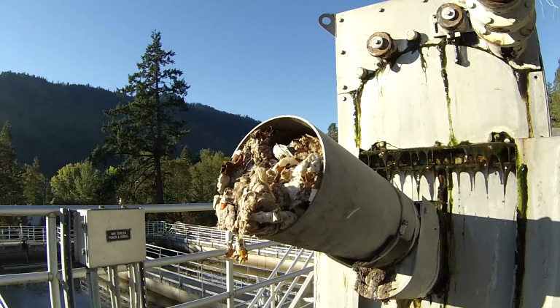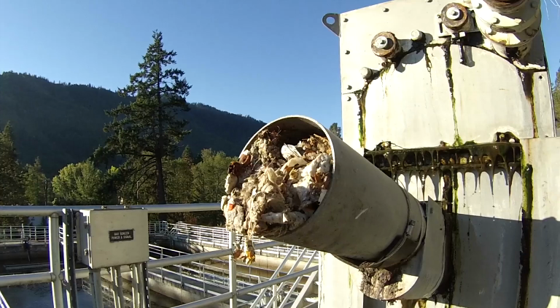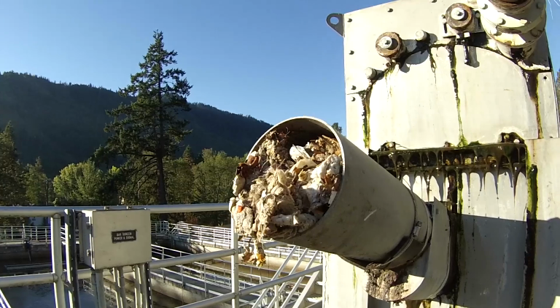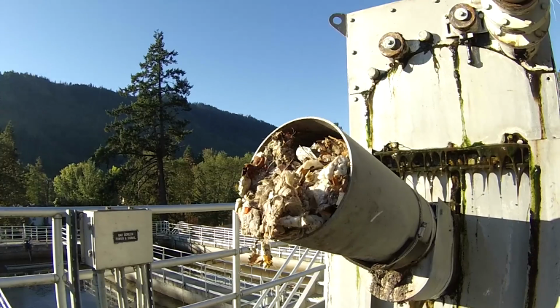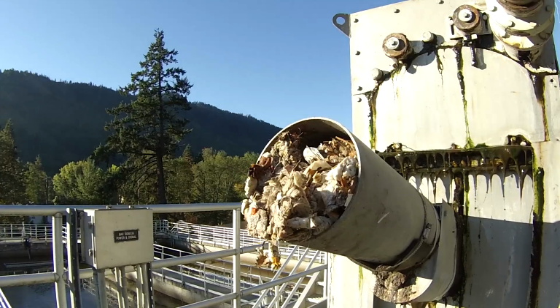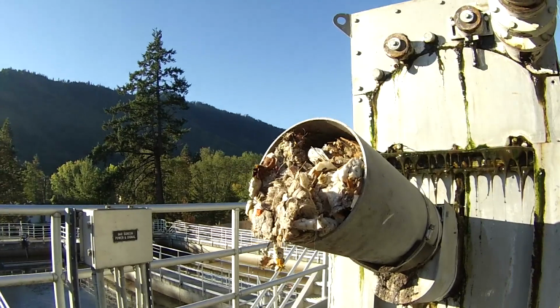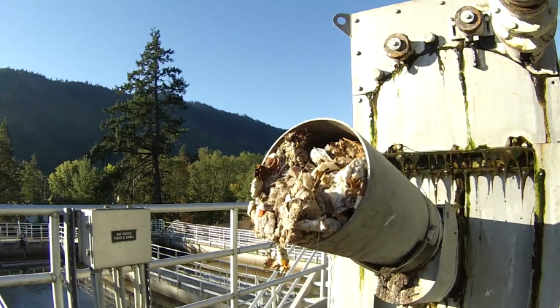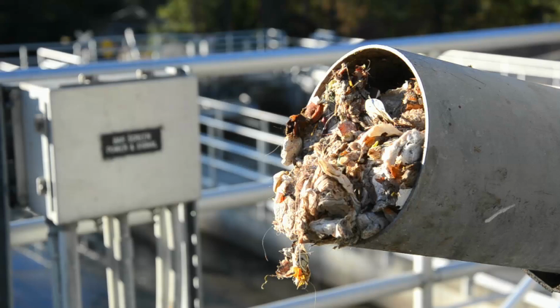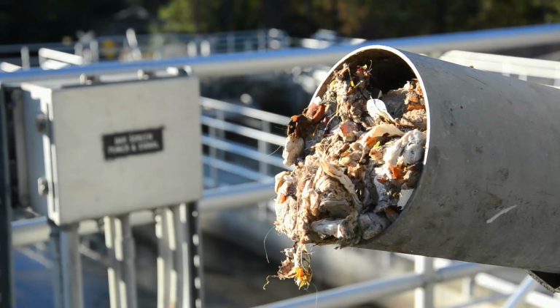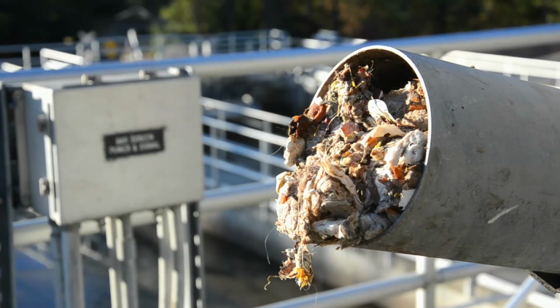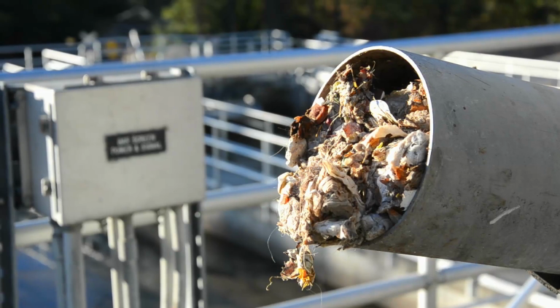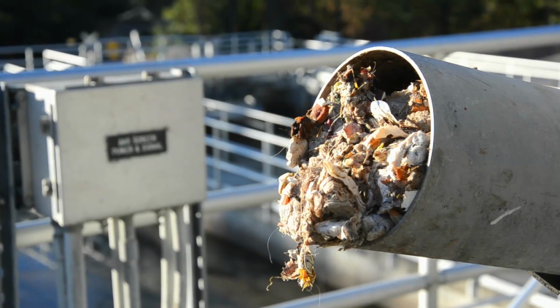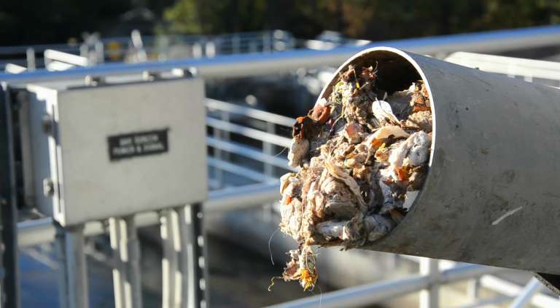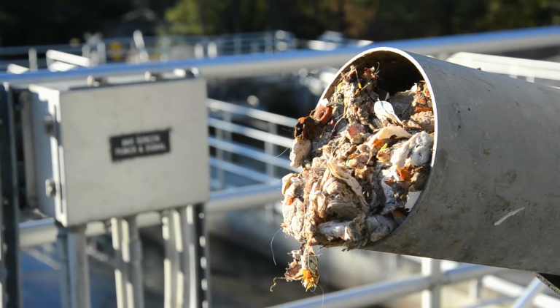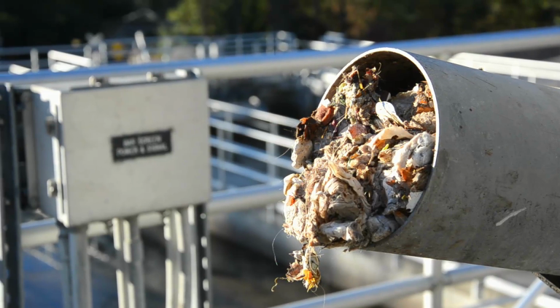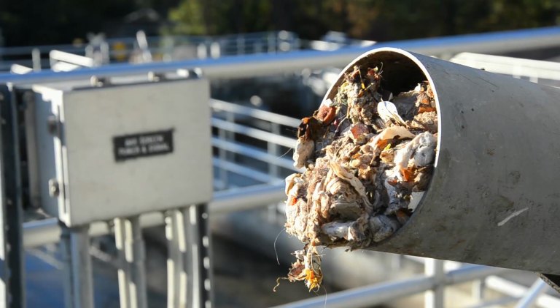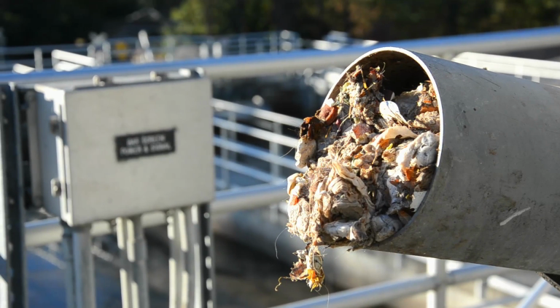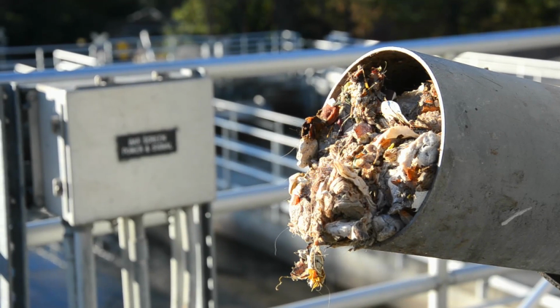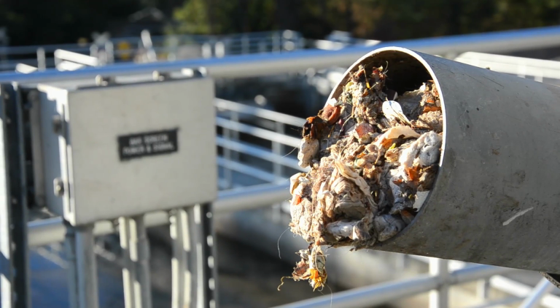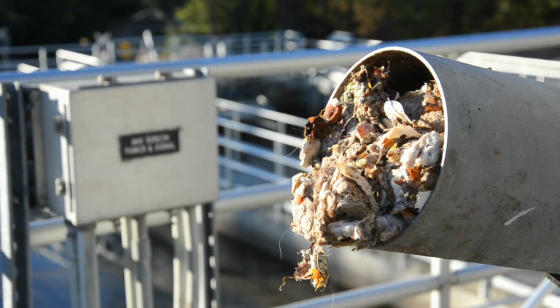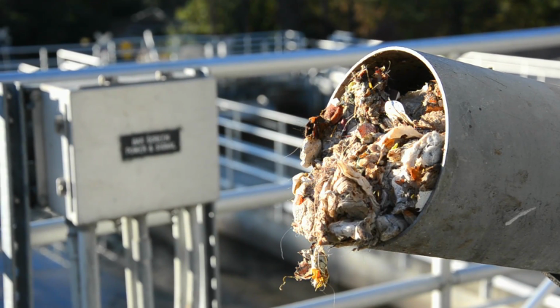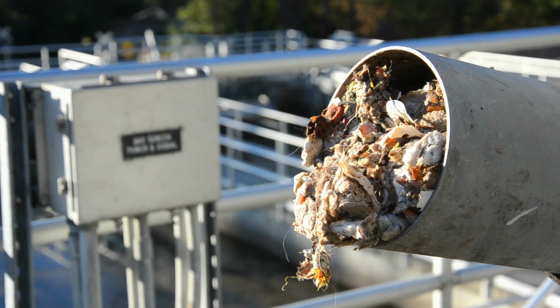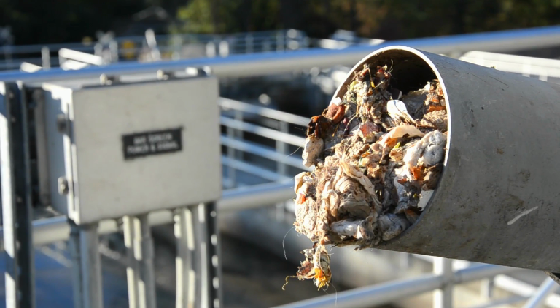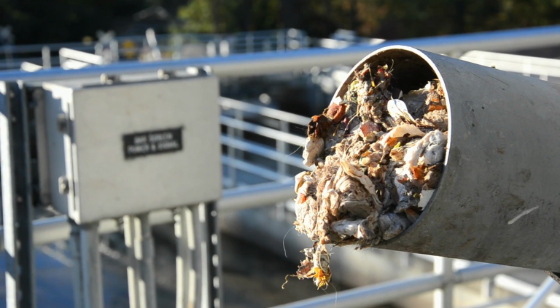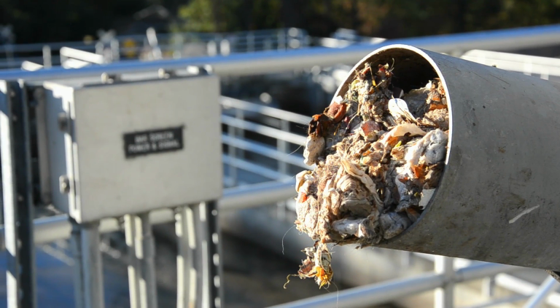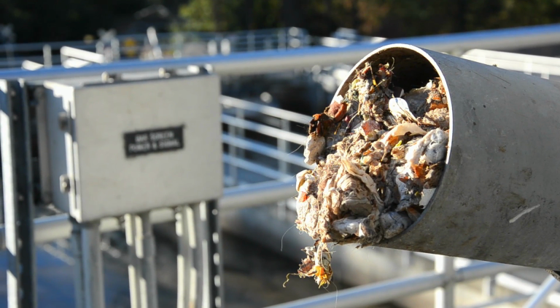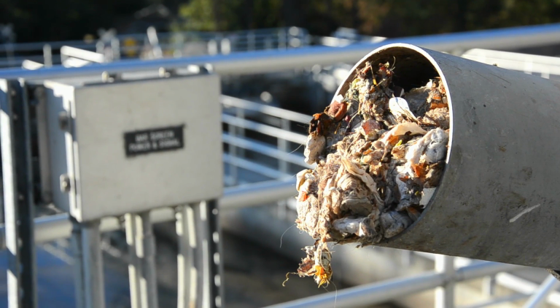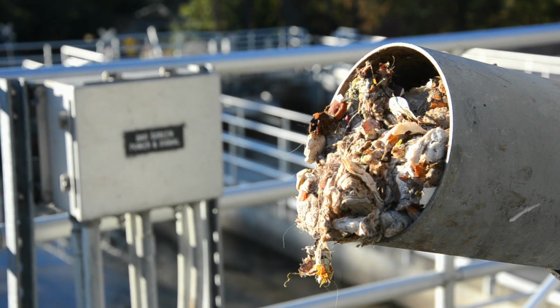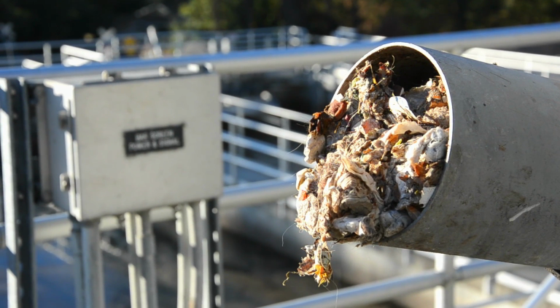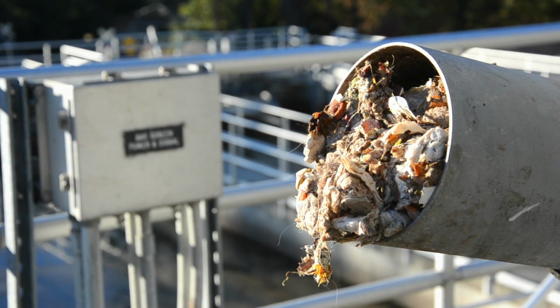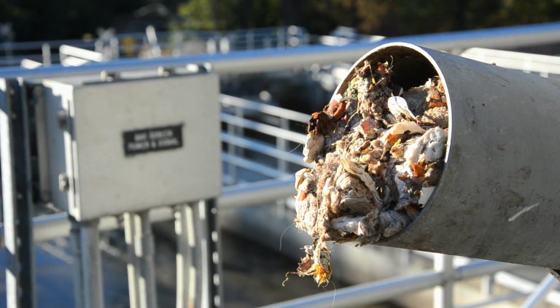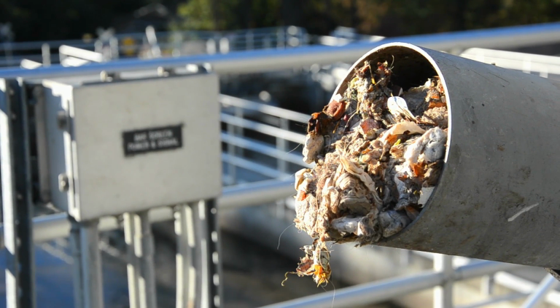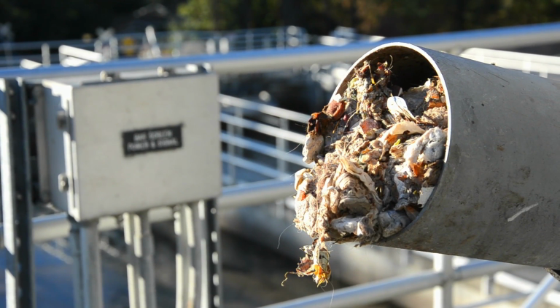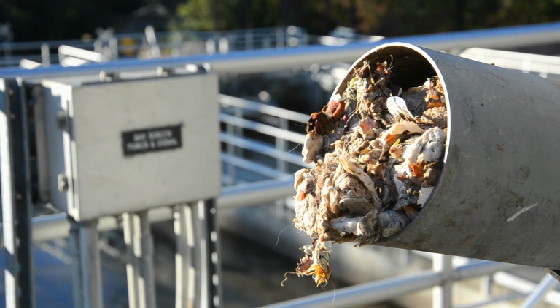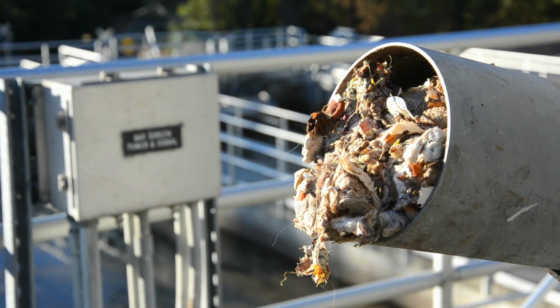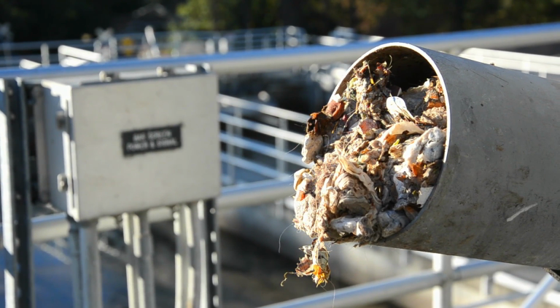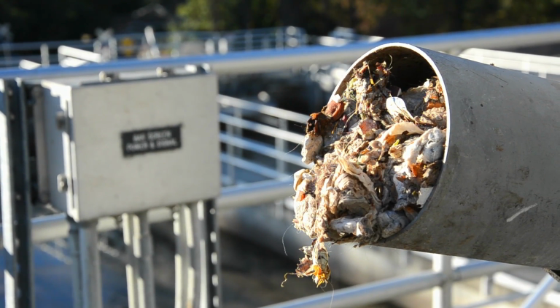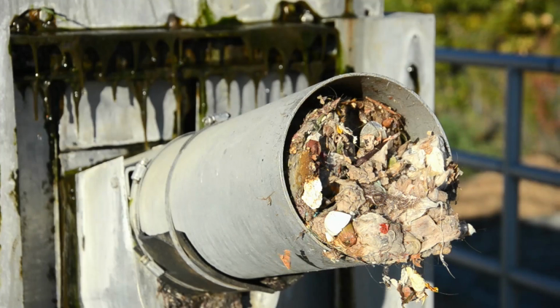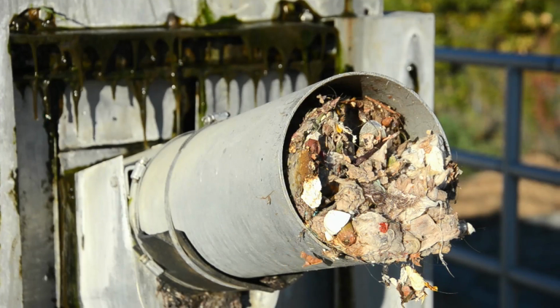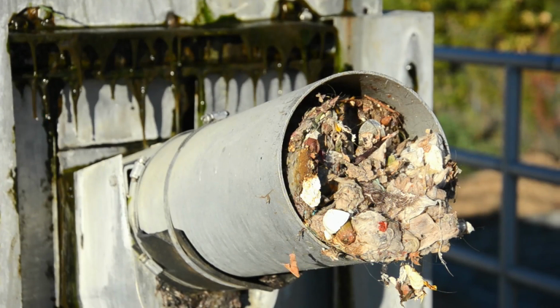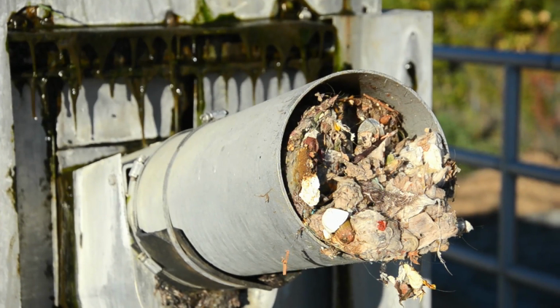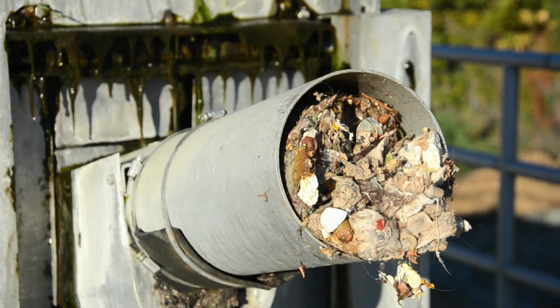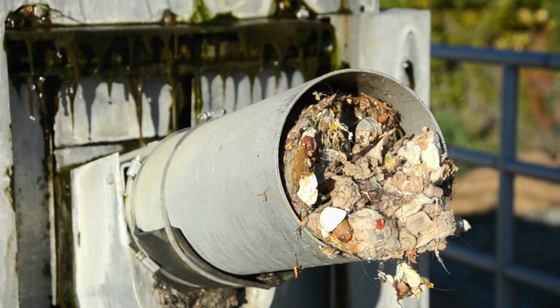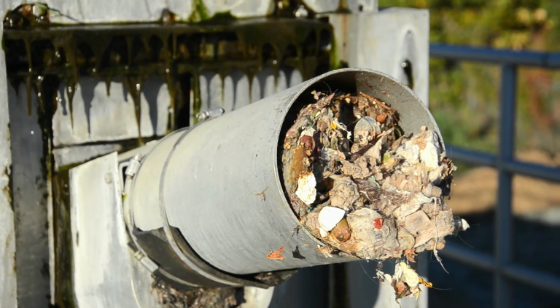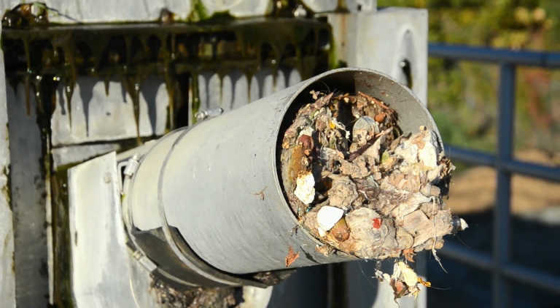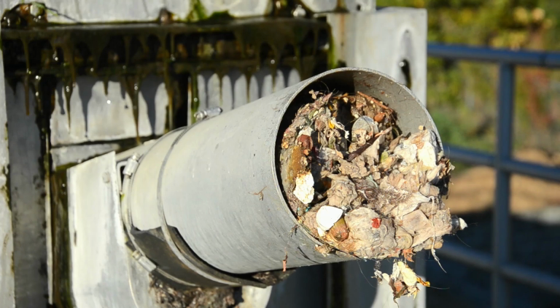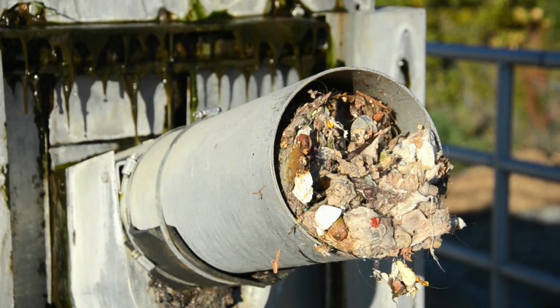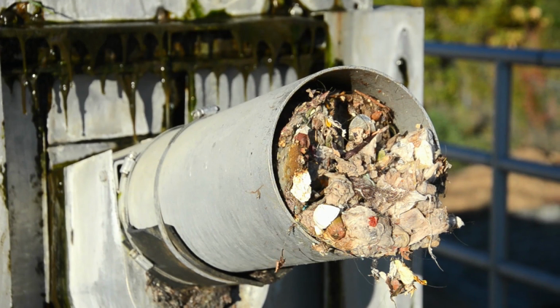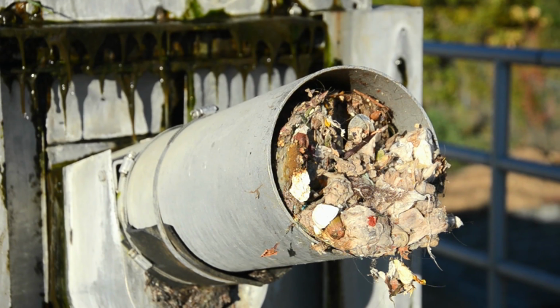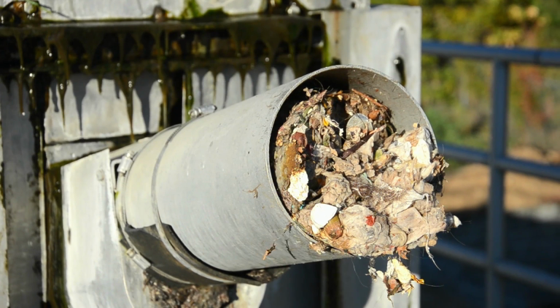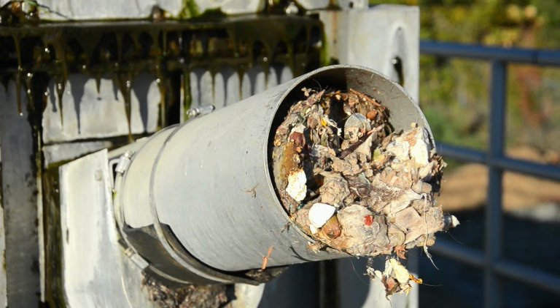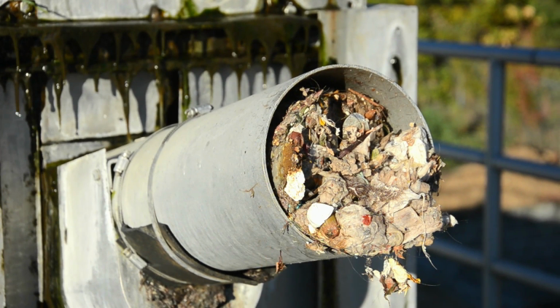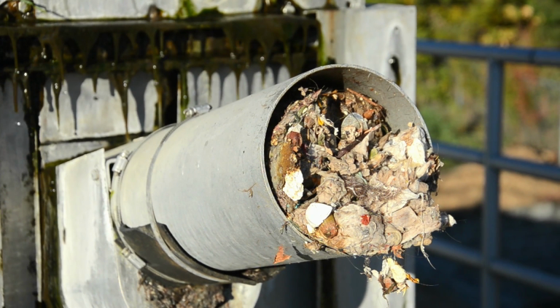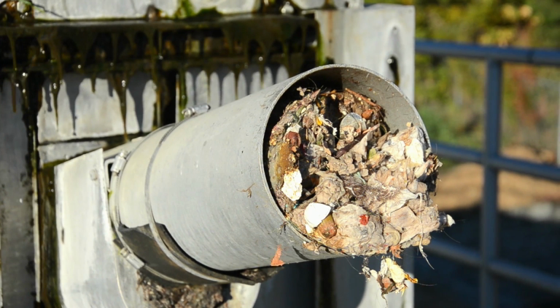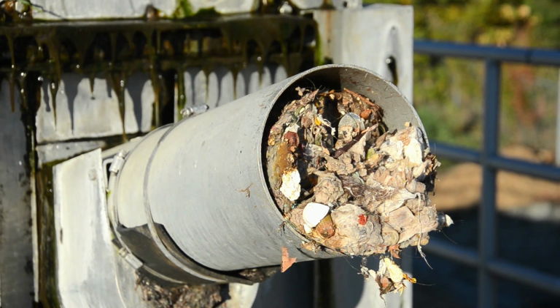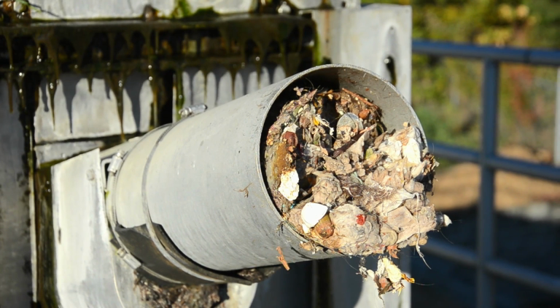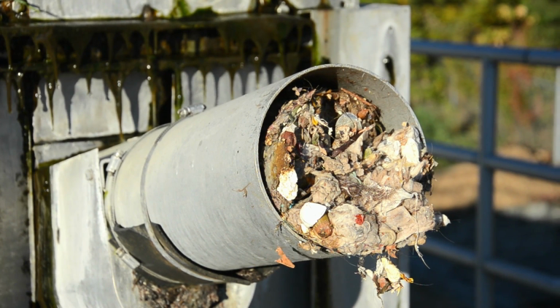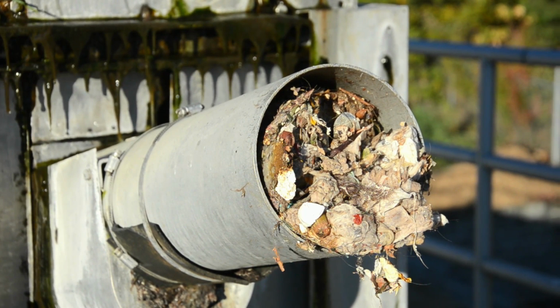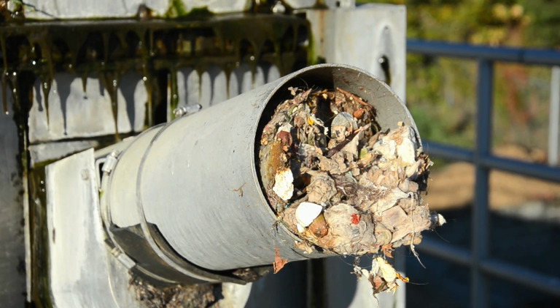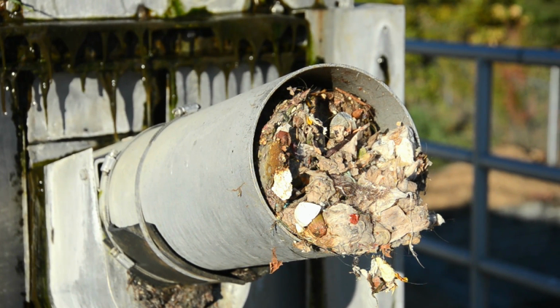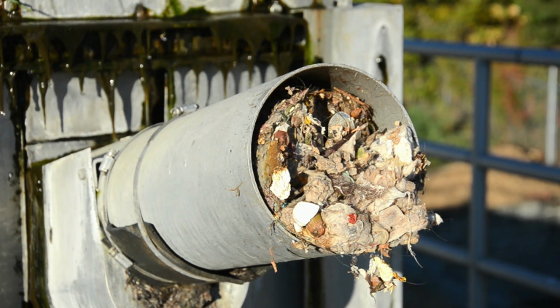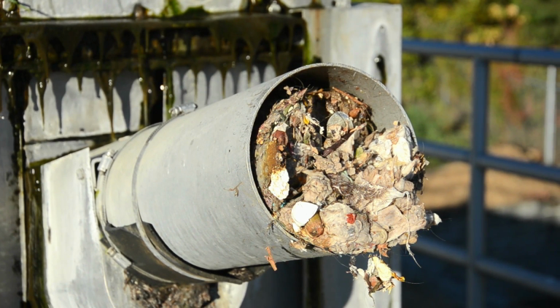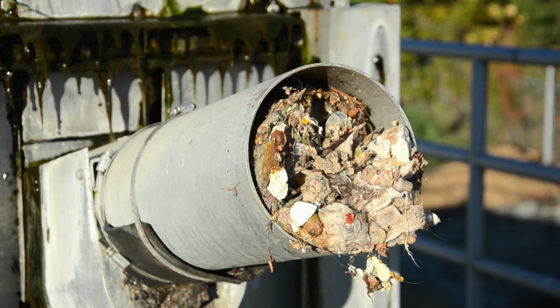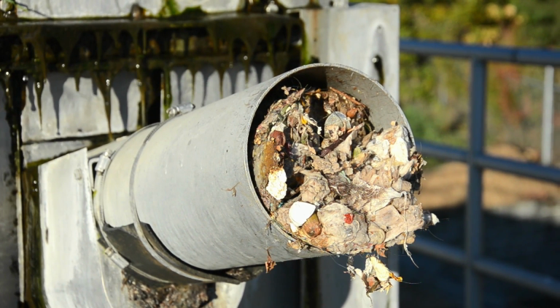Many things advertised as flushable simply aren't. Don't flush paper towels, baby wipes, or feminine hygiene products.